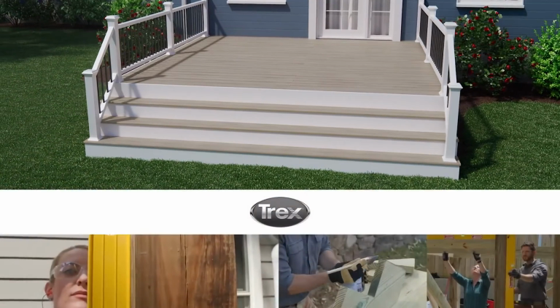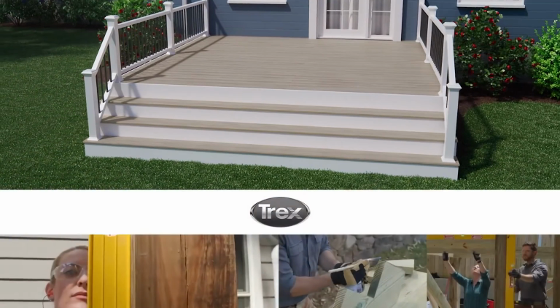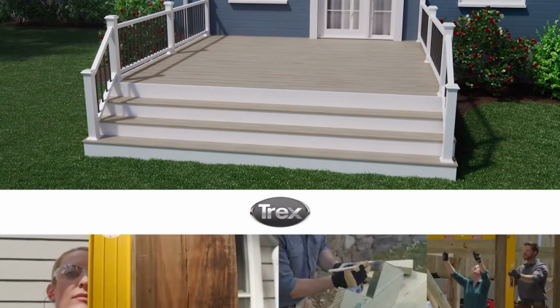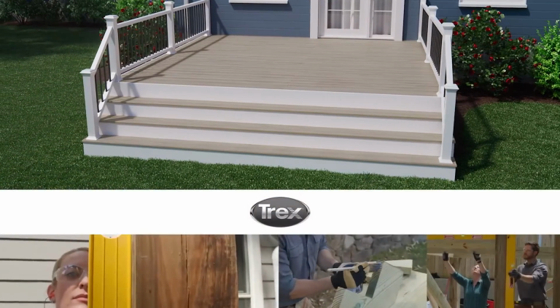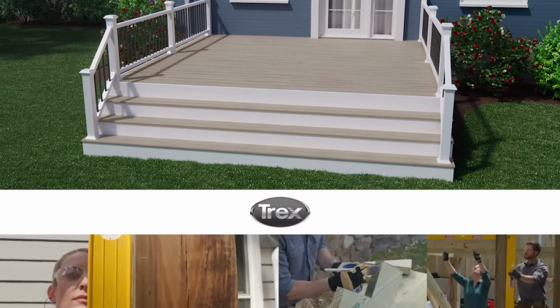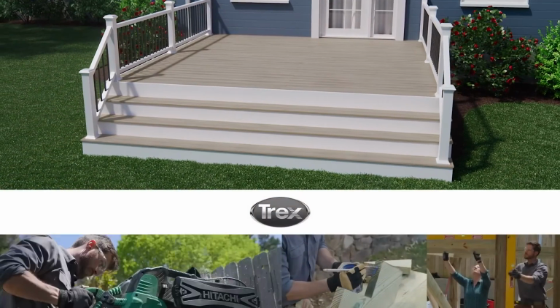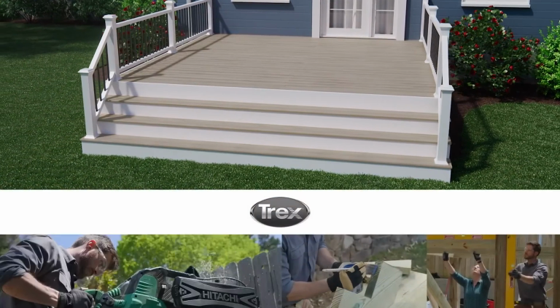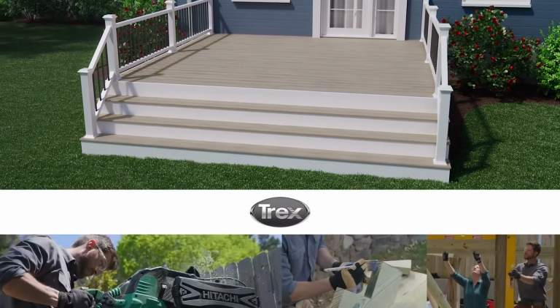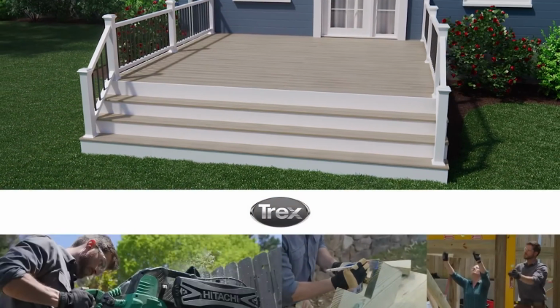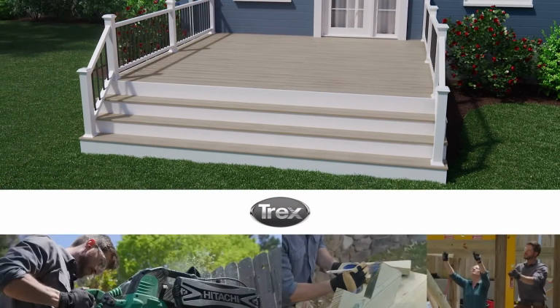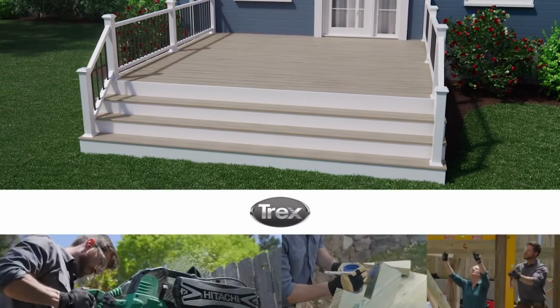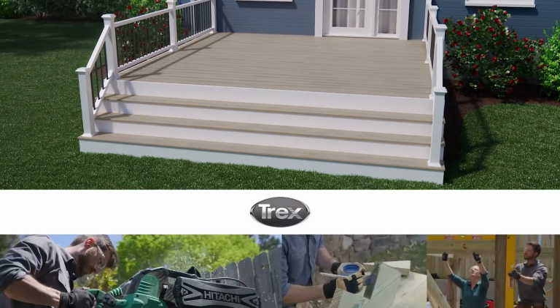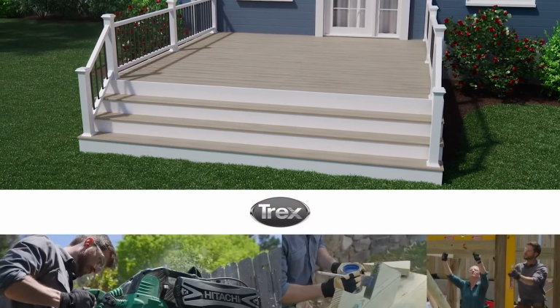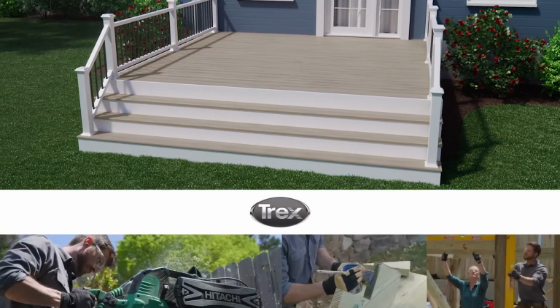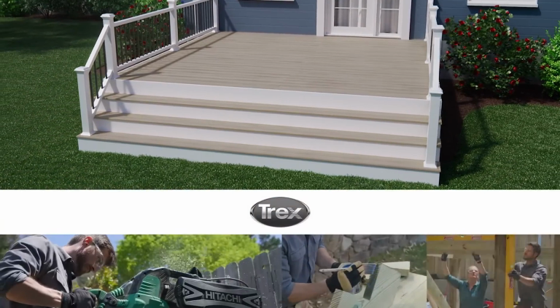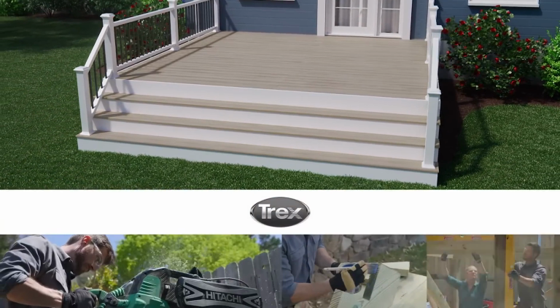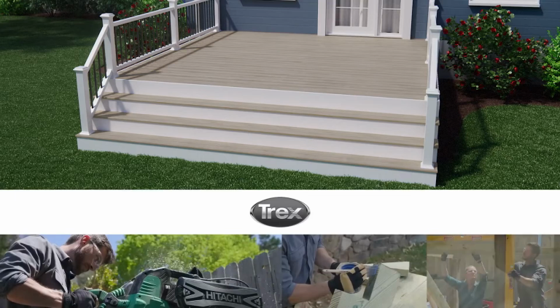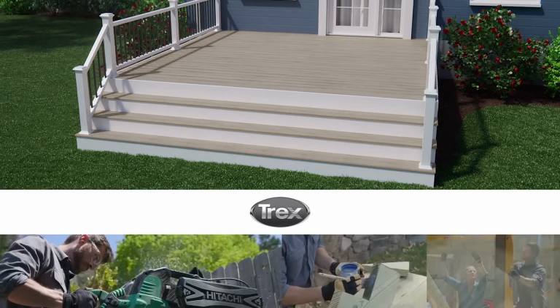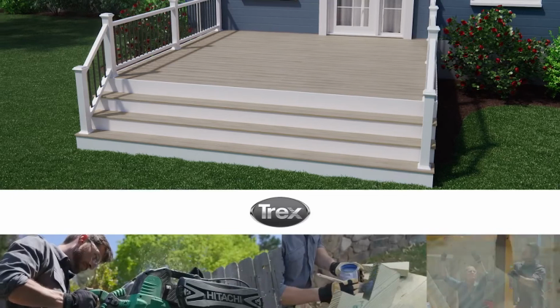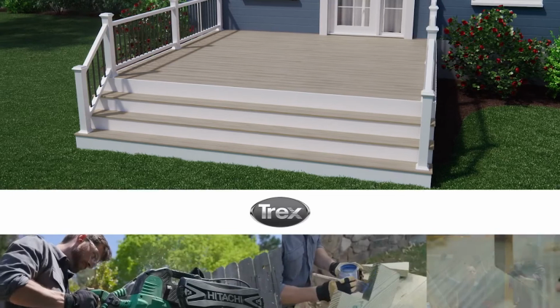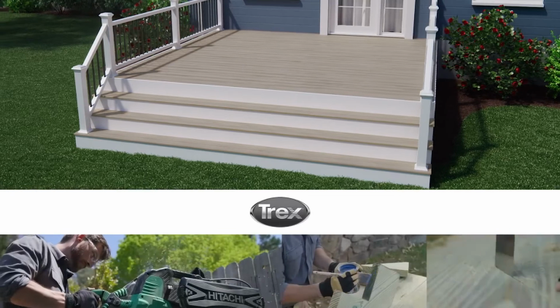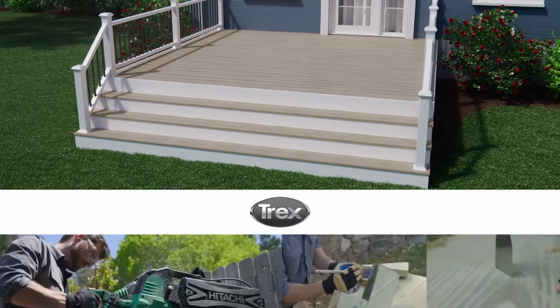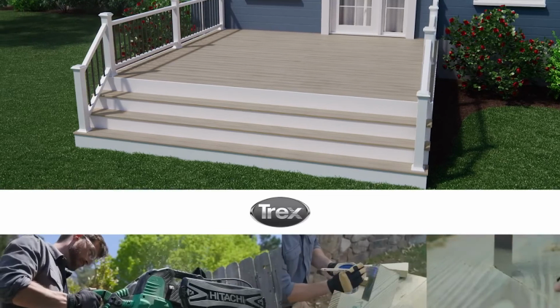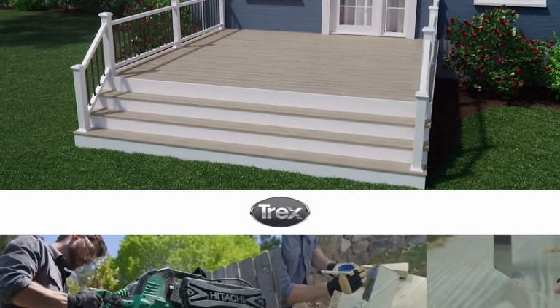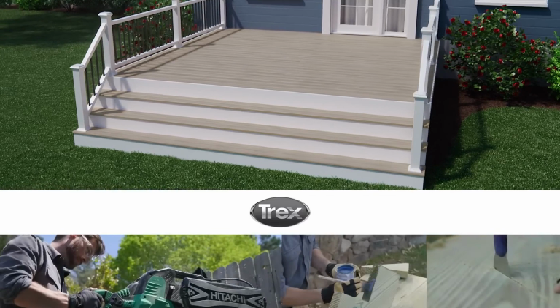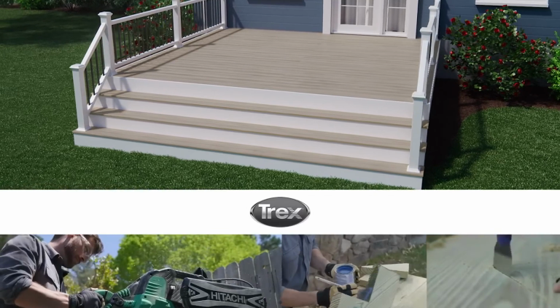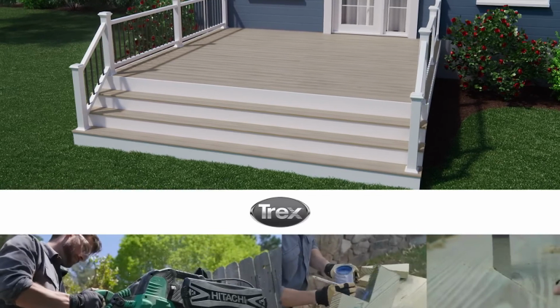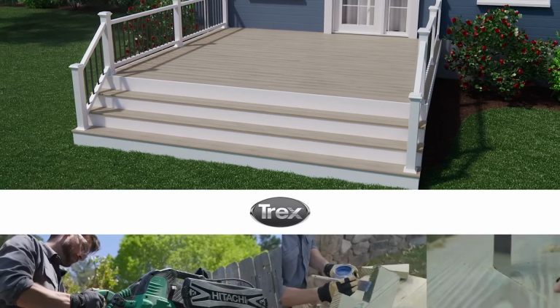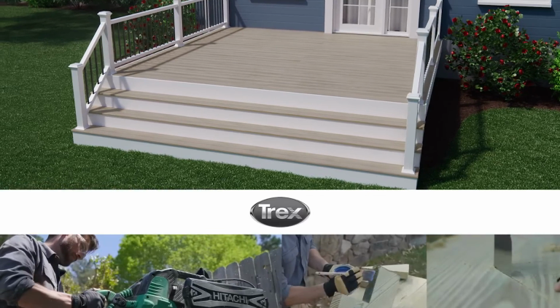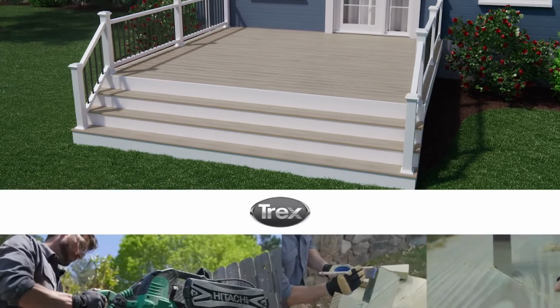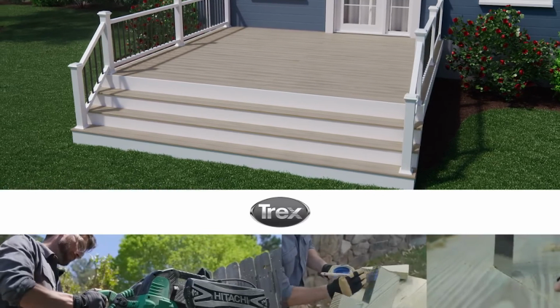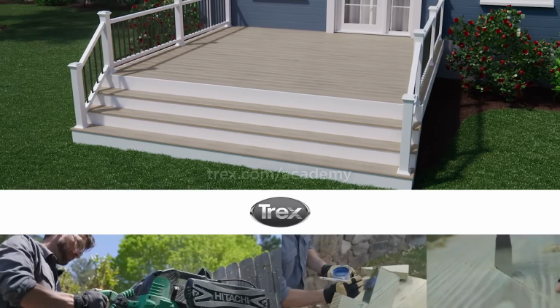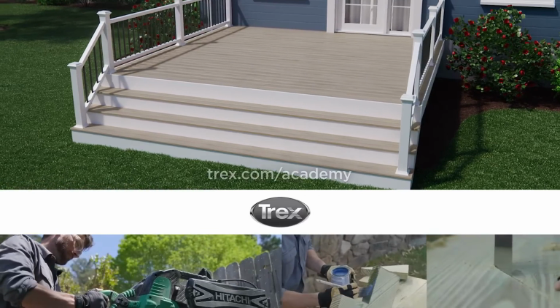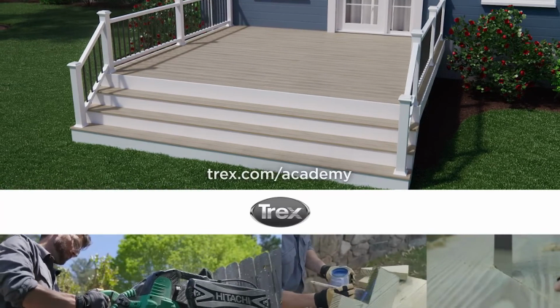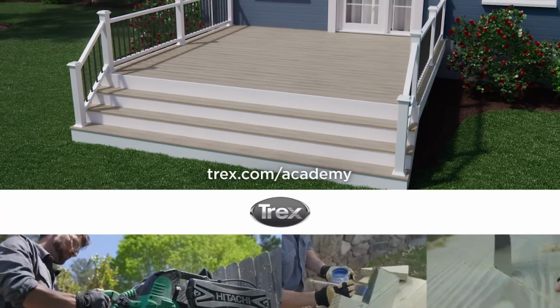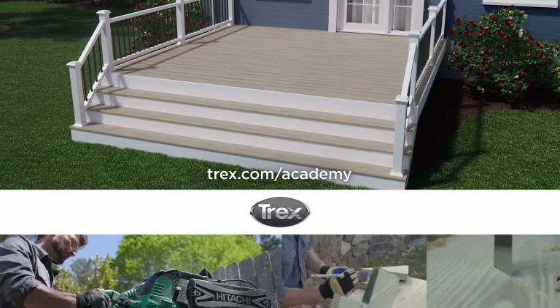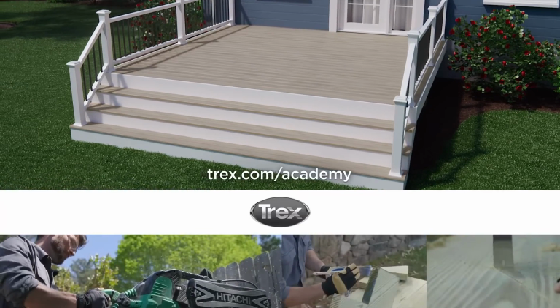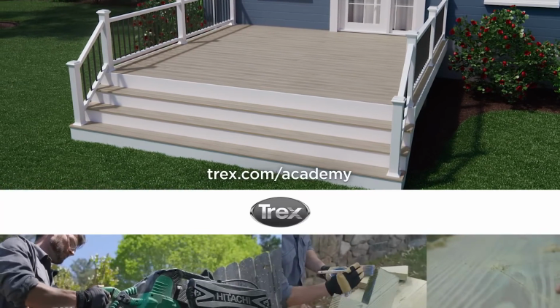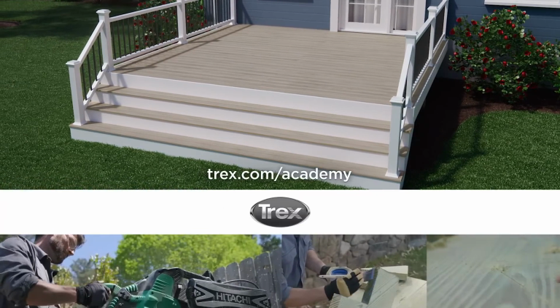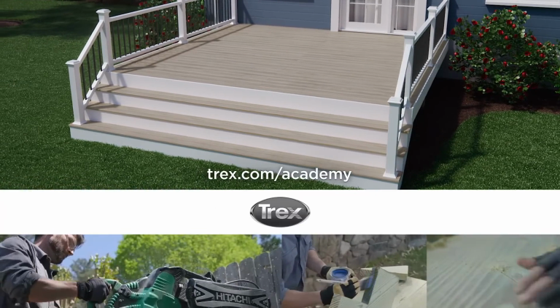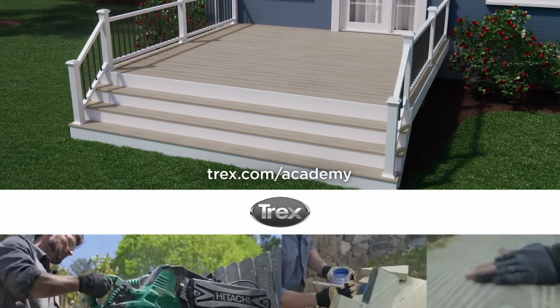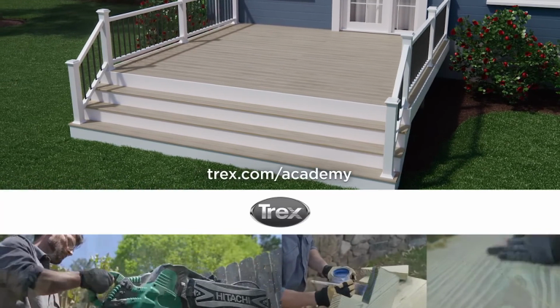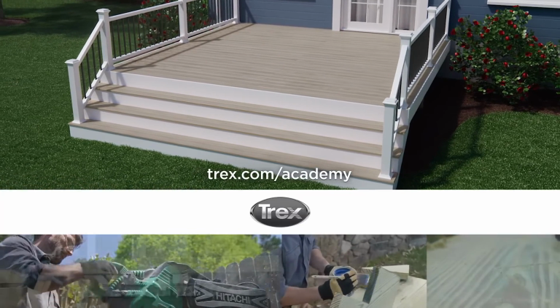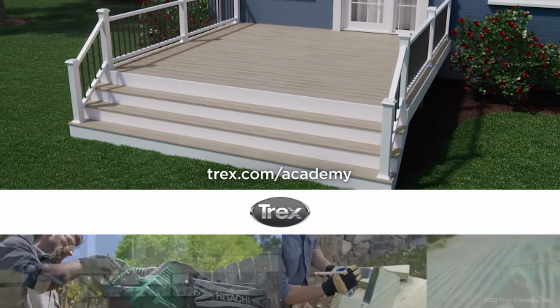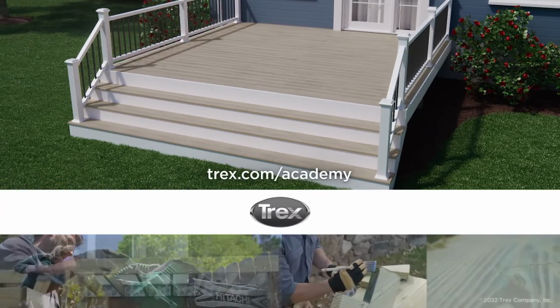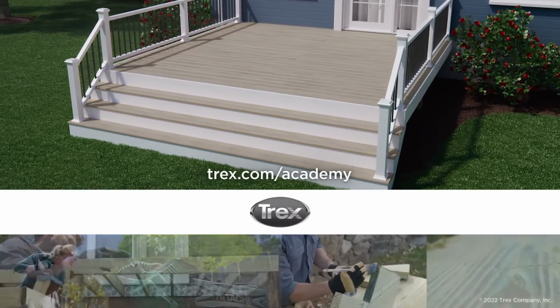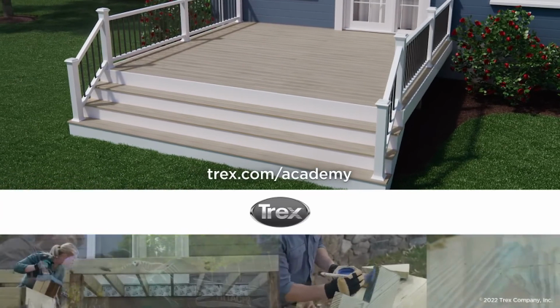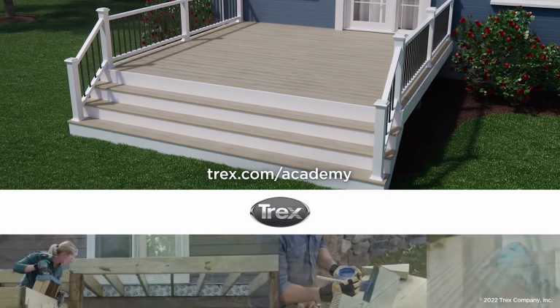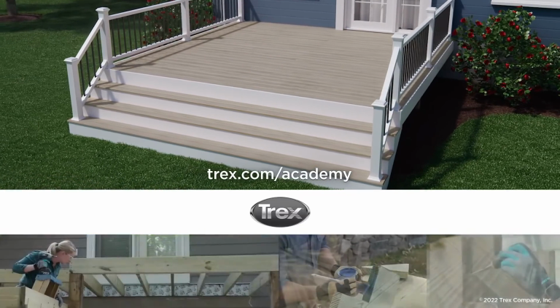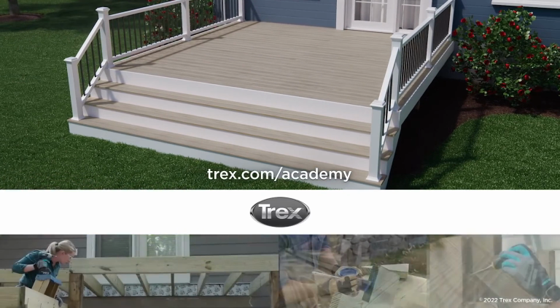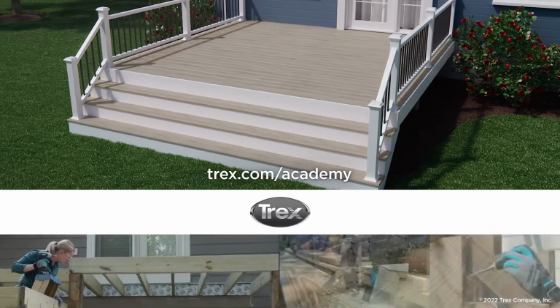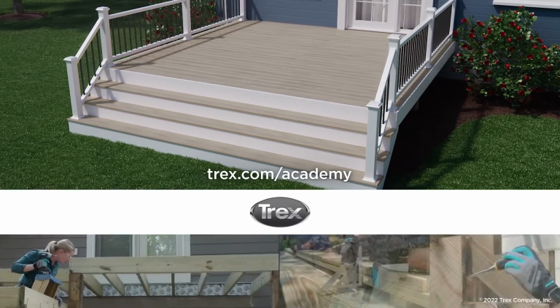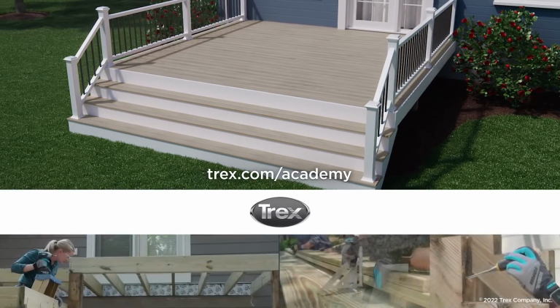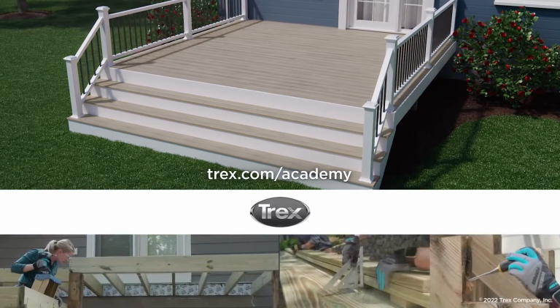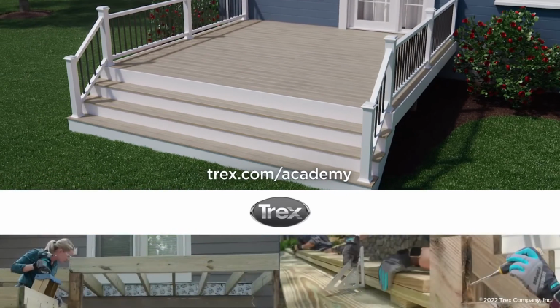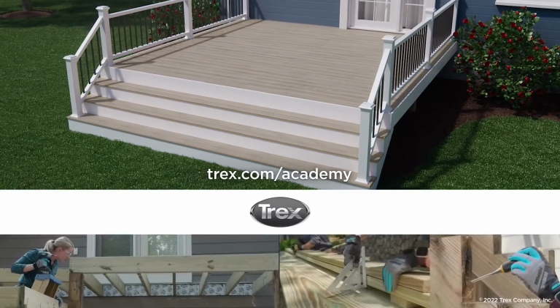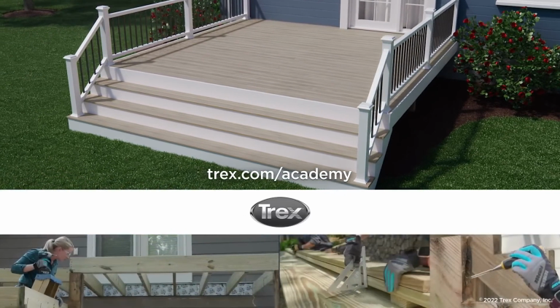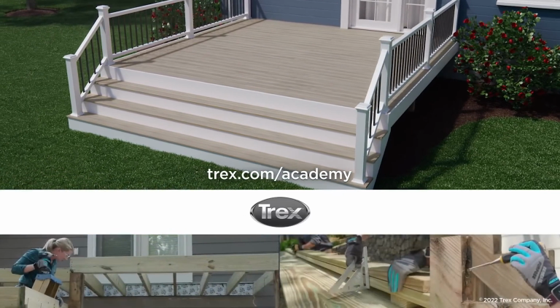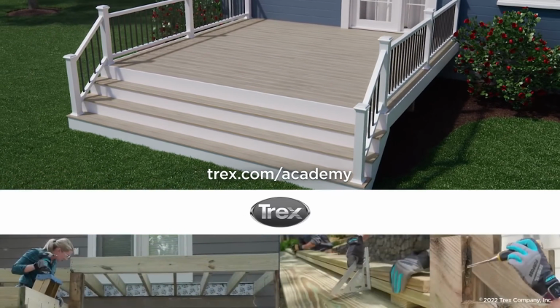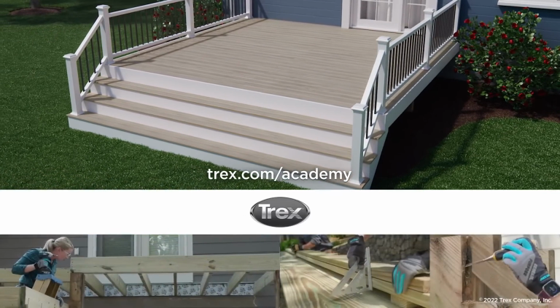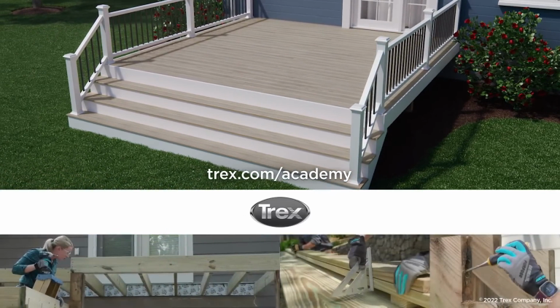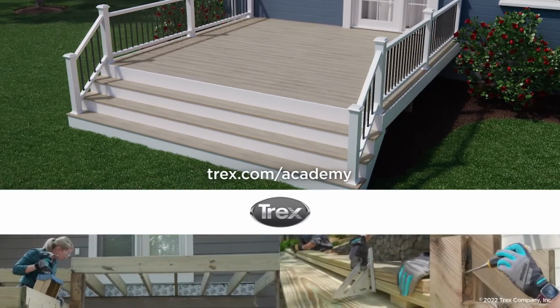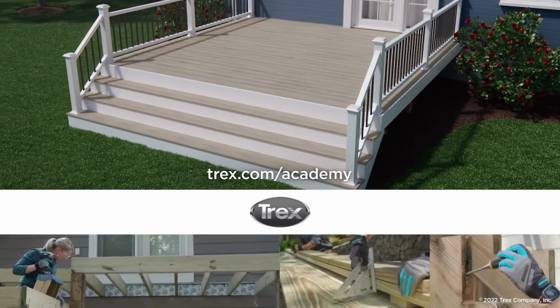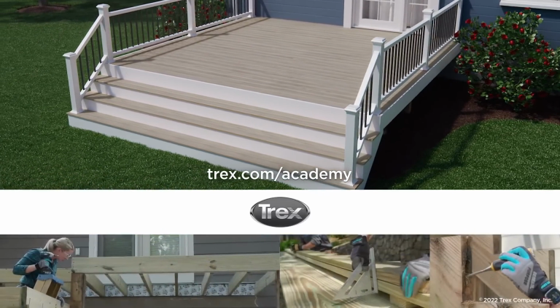For more videos on how to install Trex products, visit trex.com/academy. Thanks for watching.